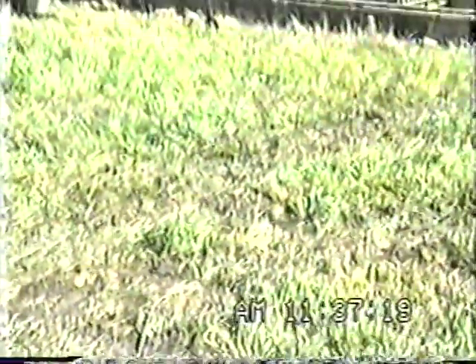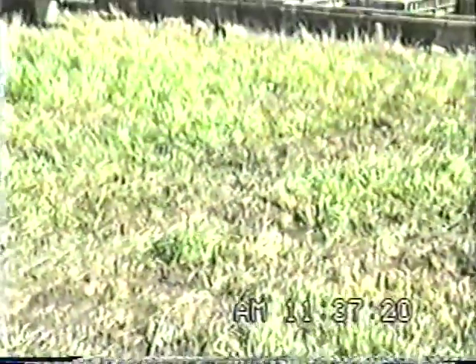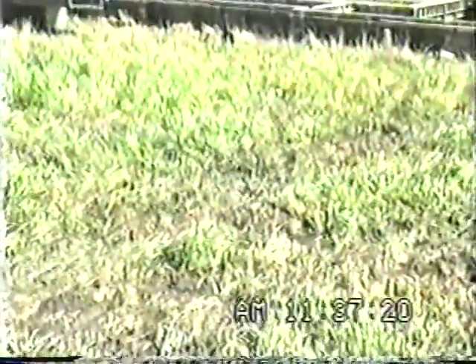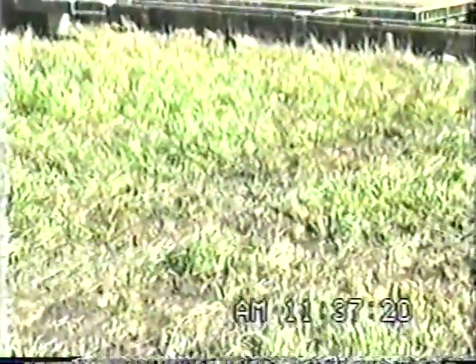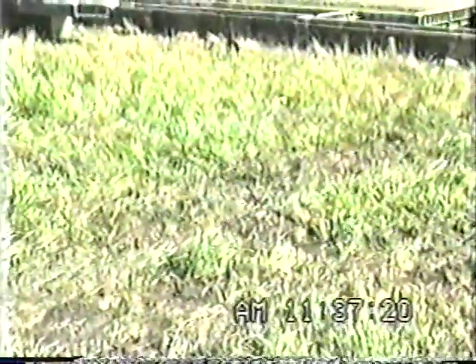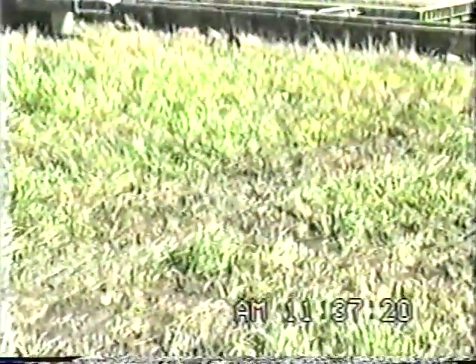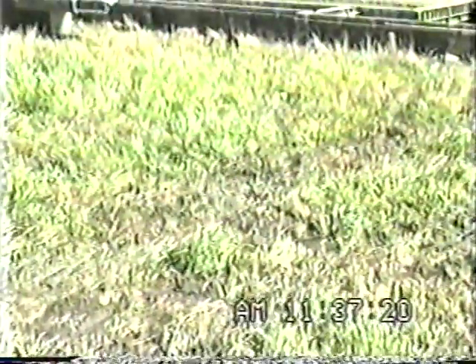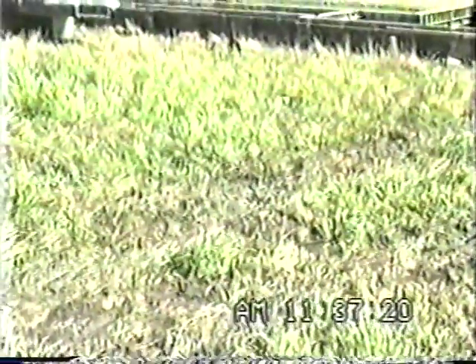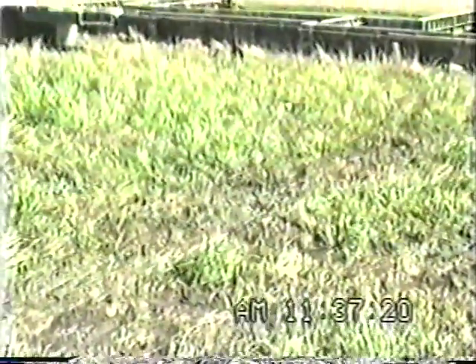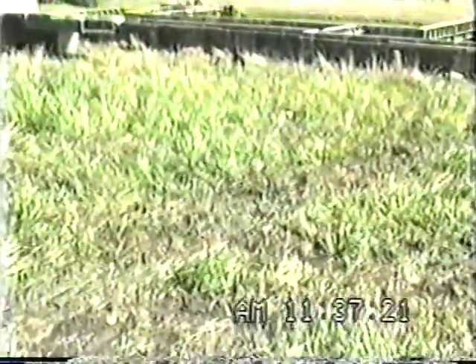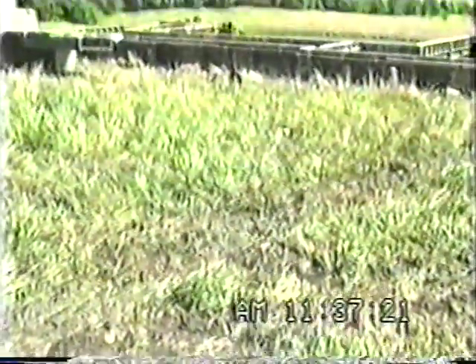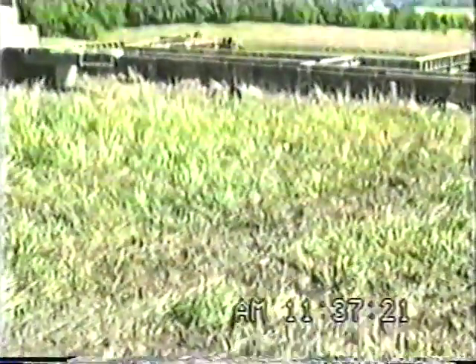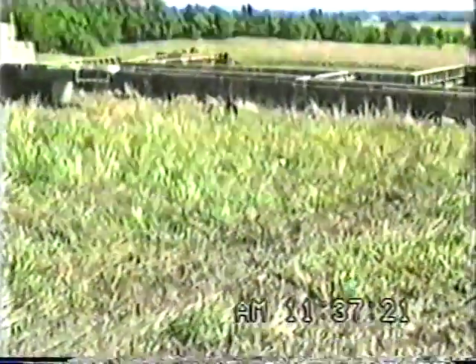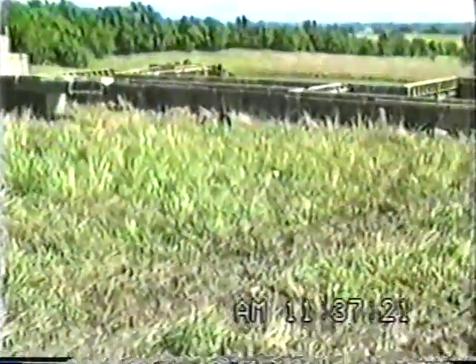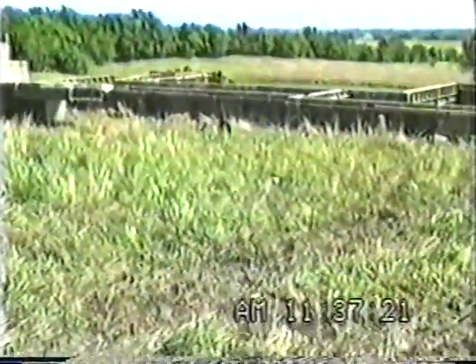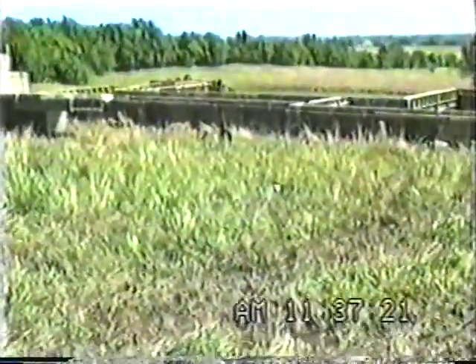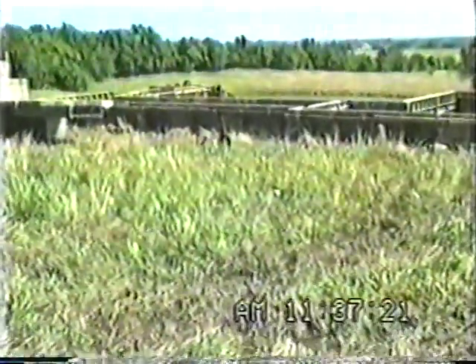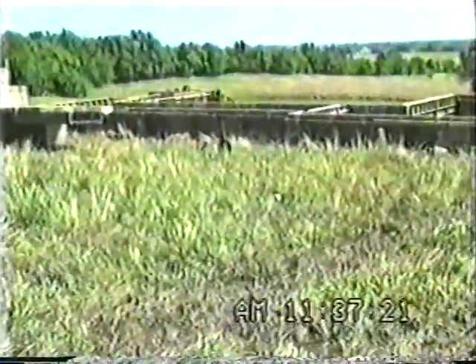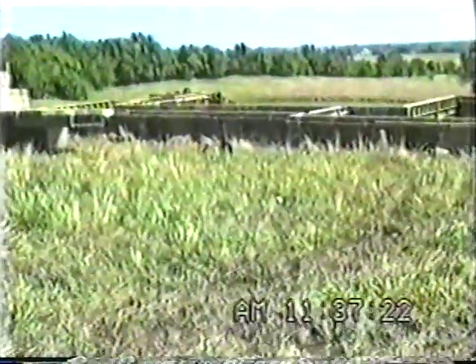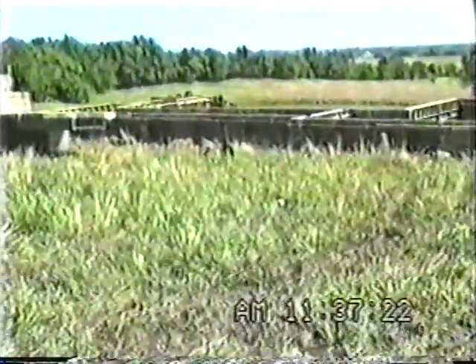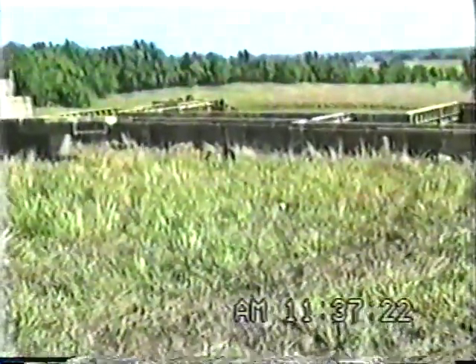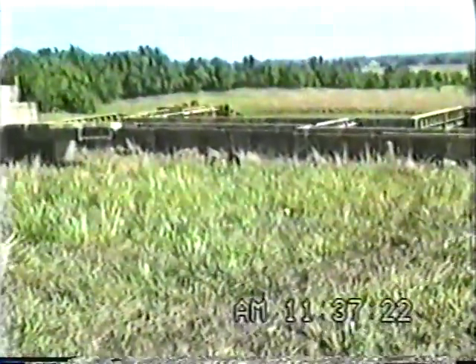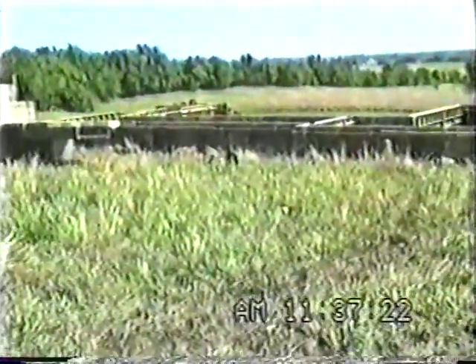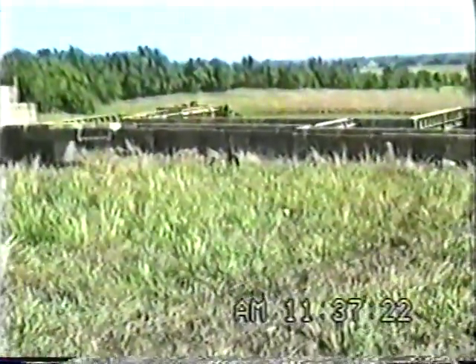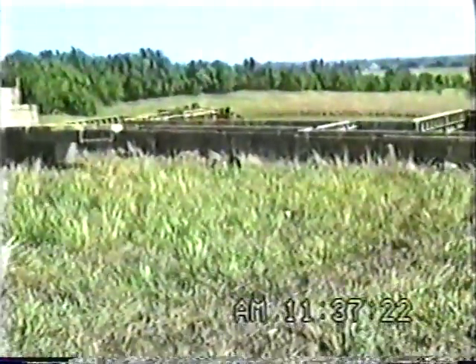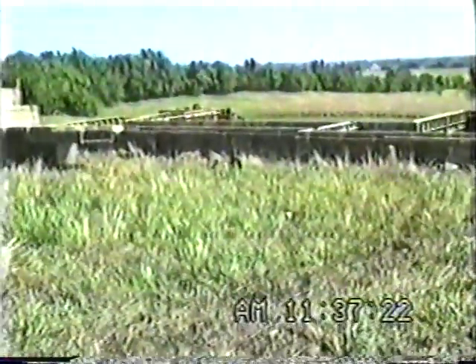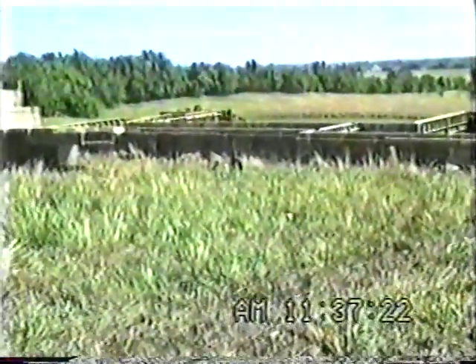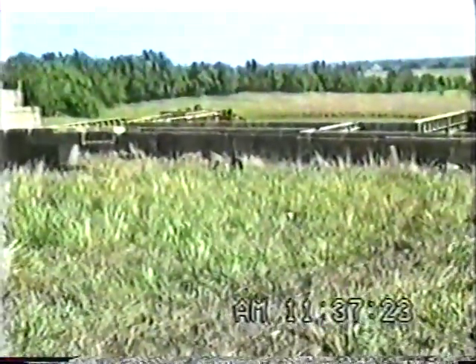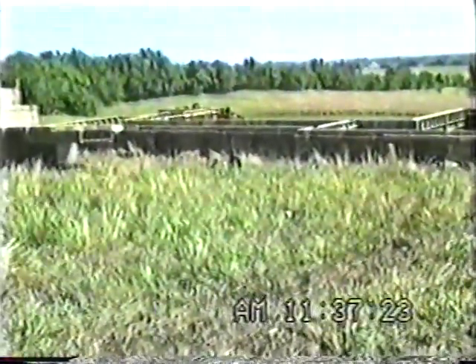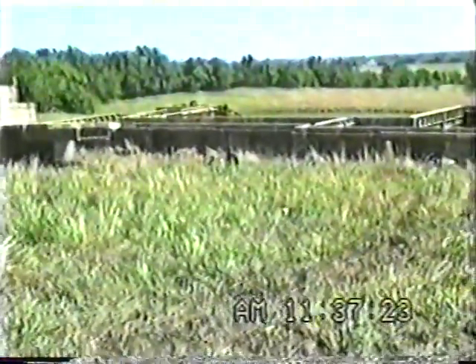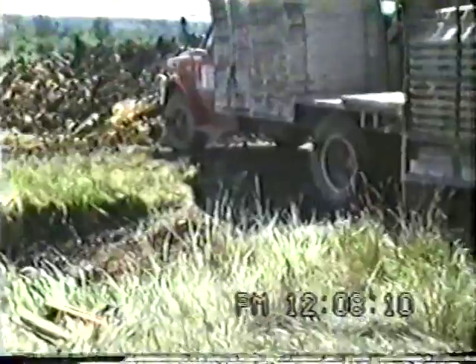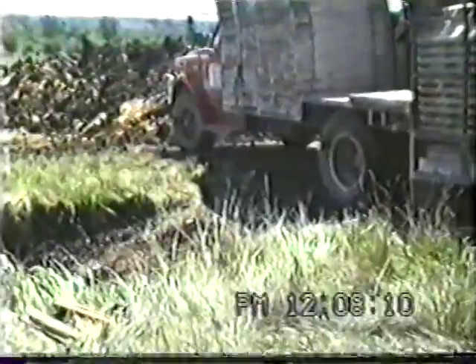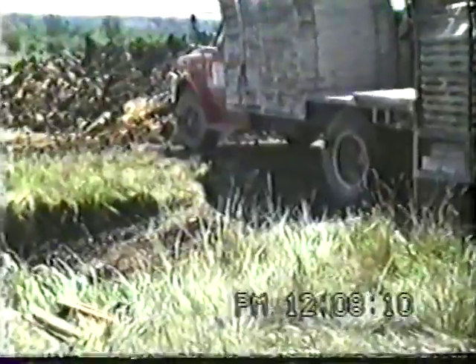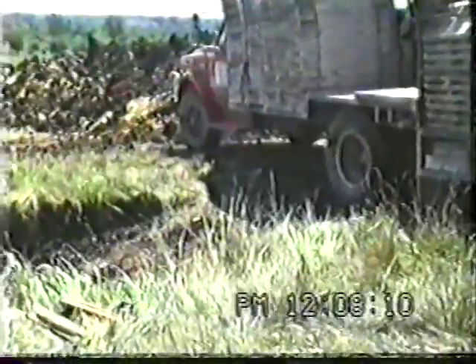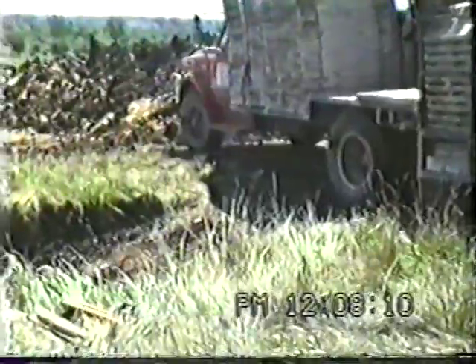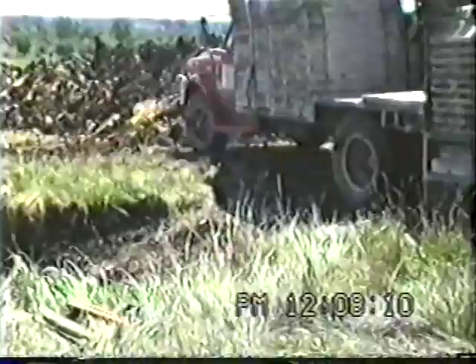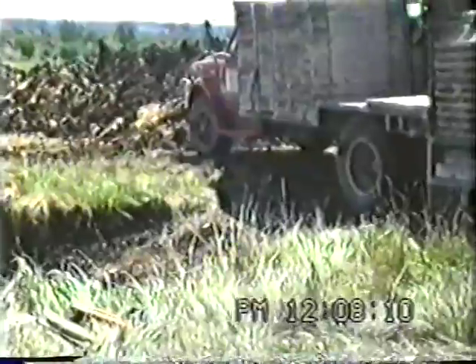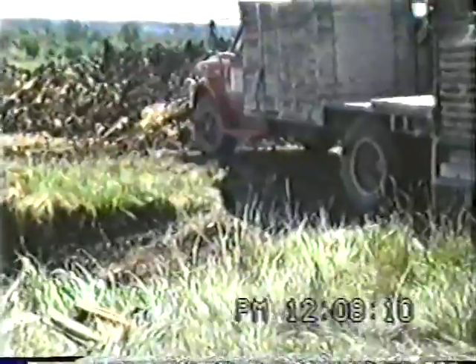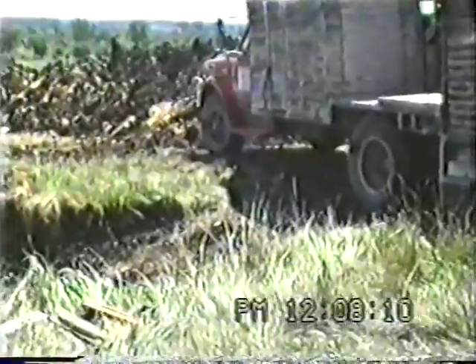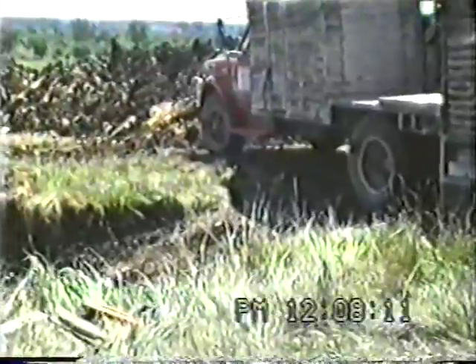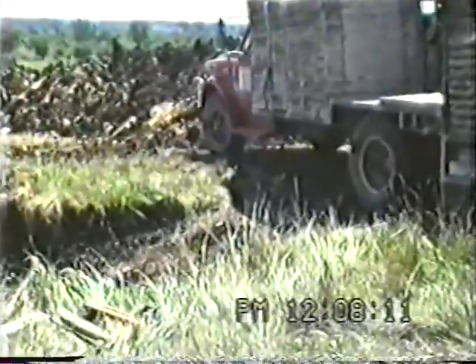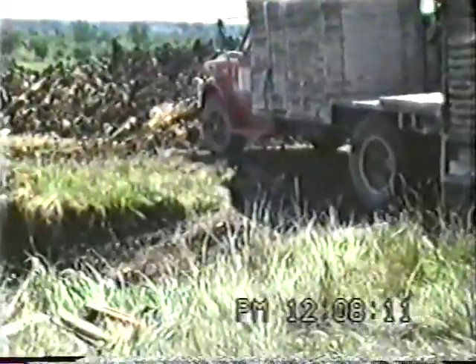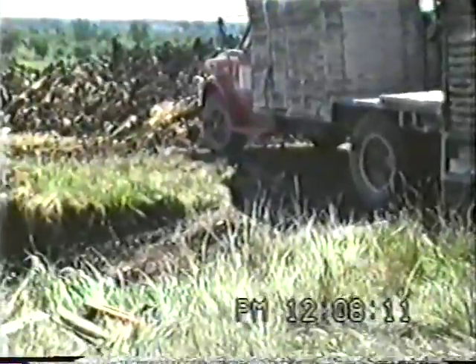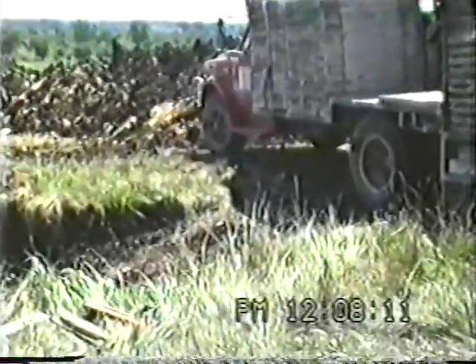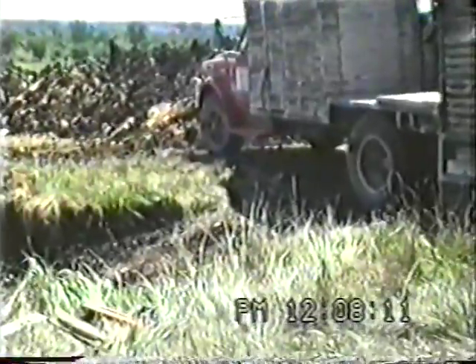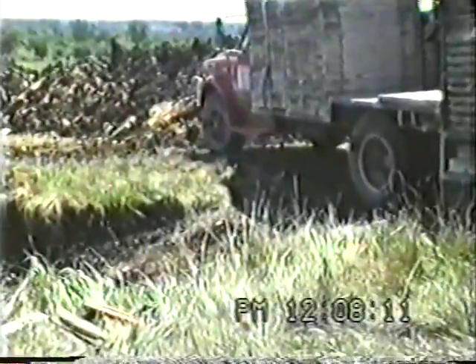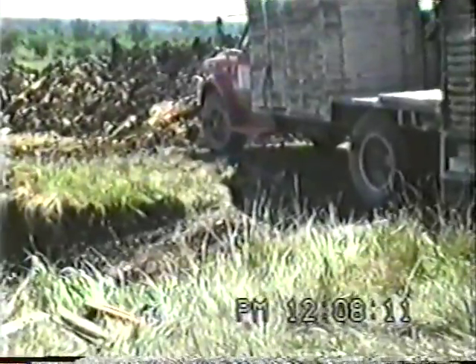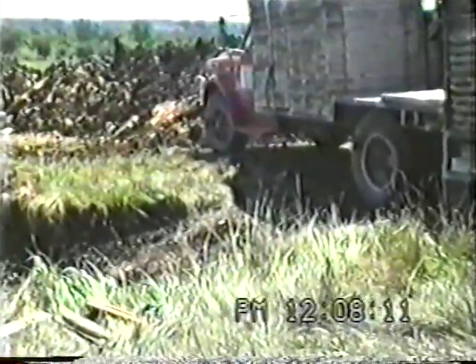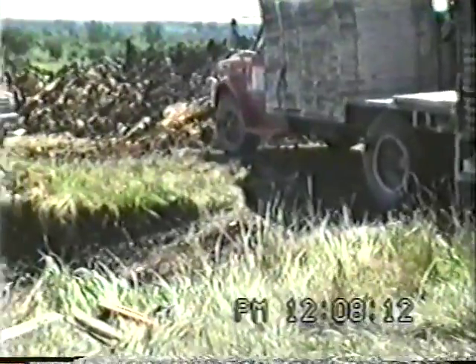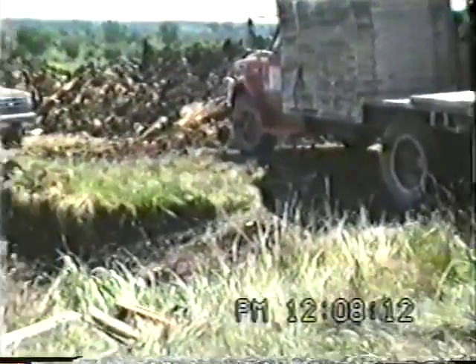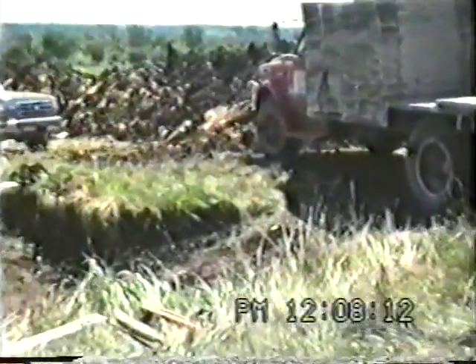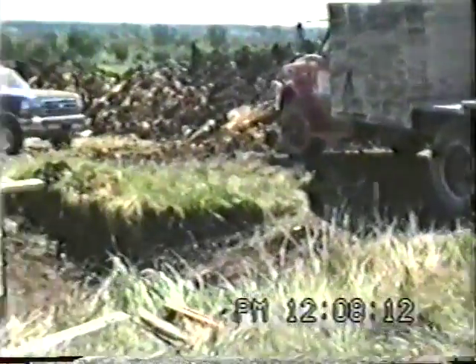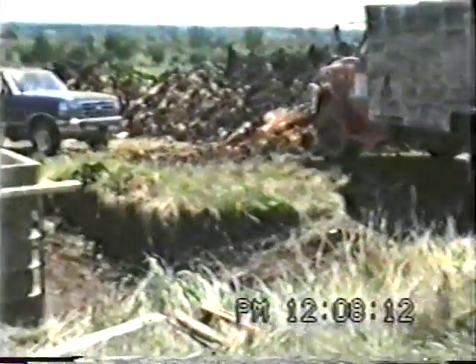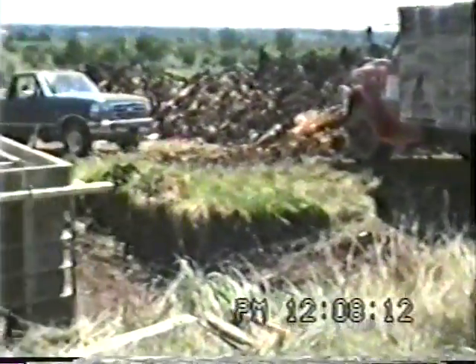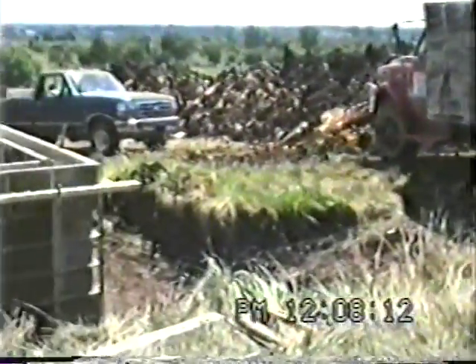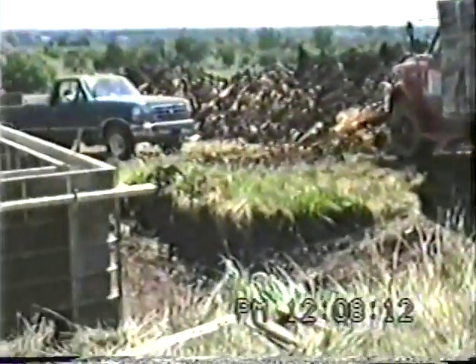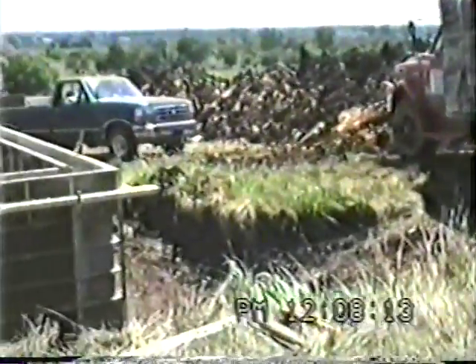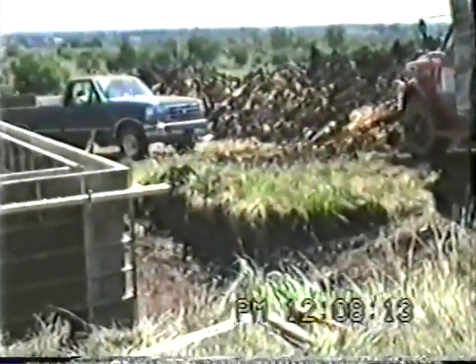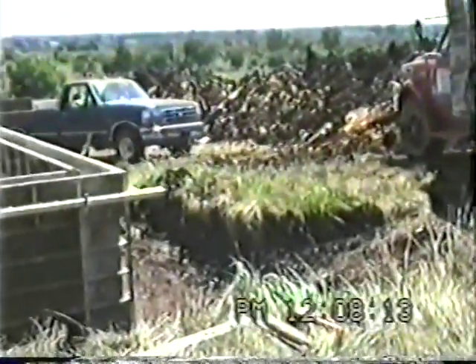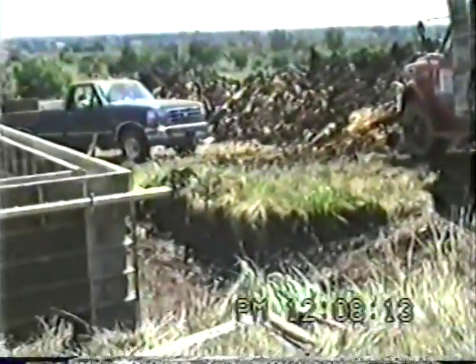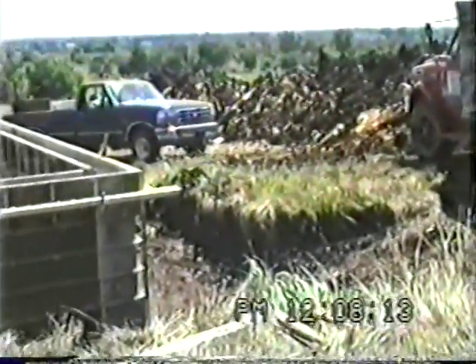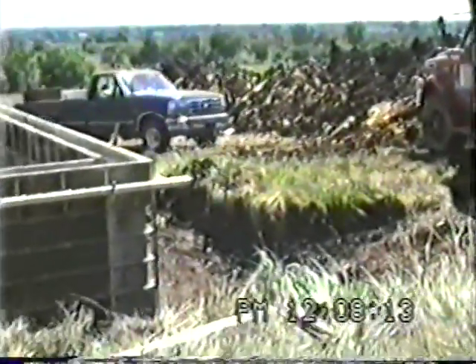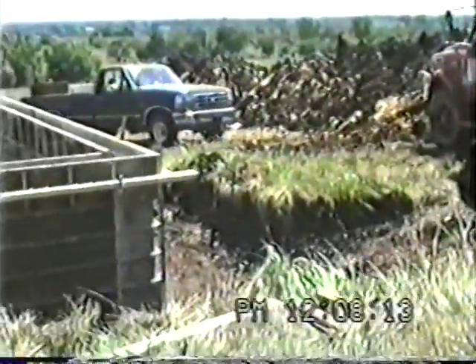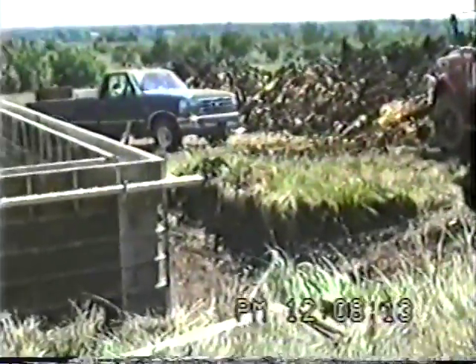It's 11:37 and they're breaking for lunch. At 12:08 they're back from lunch and starting to straighten the wall.